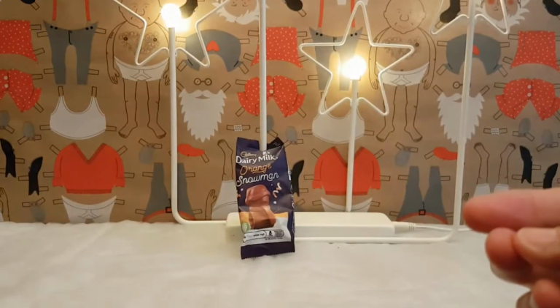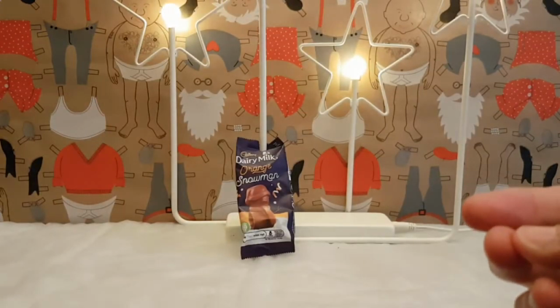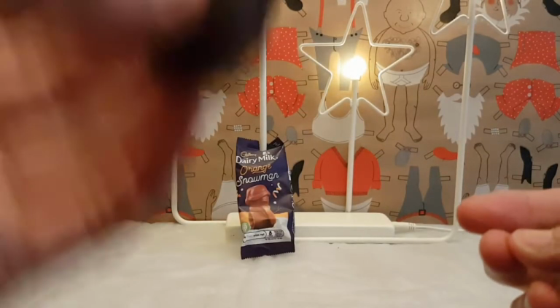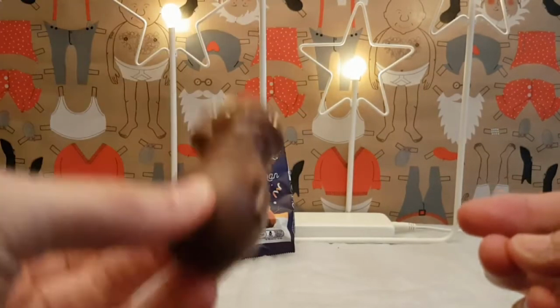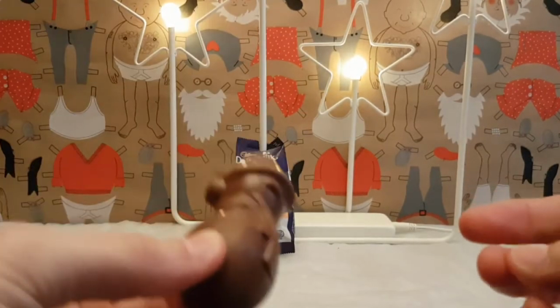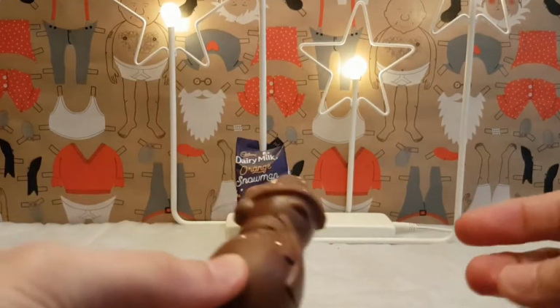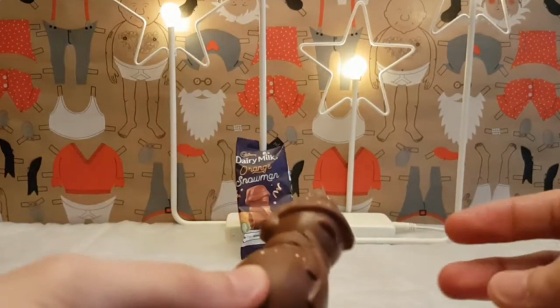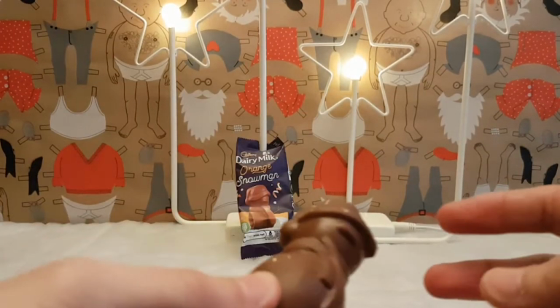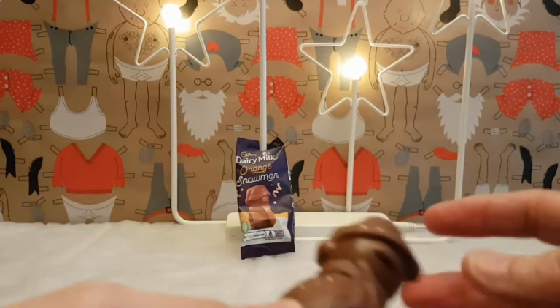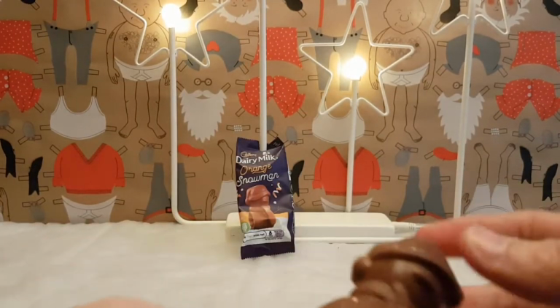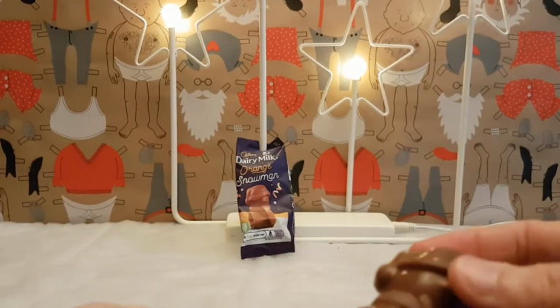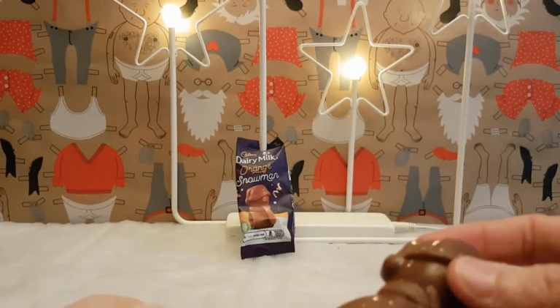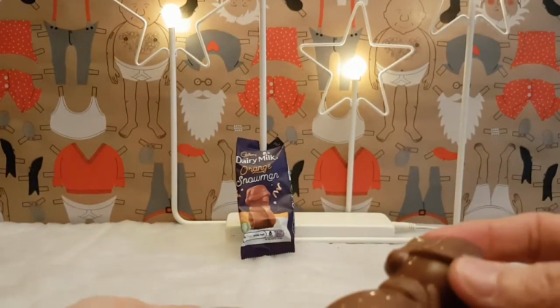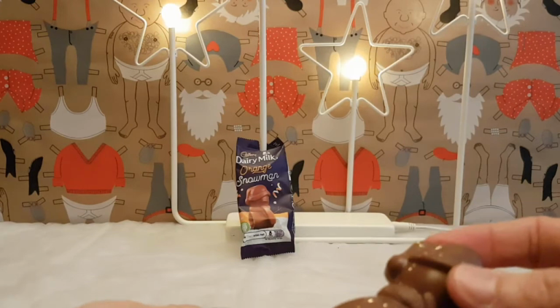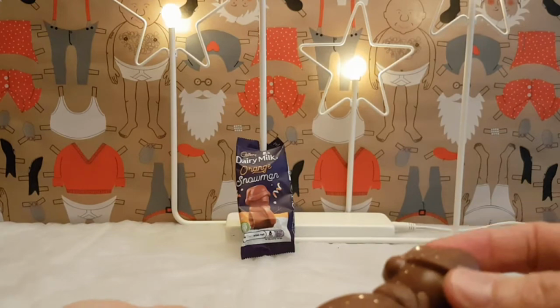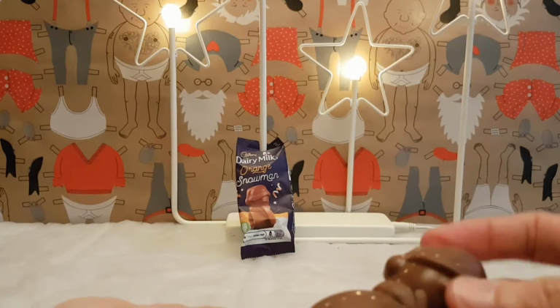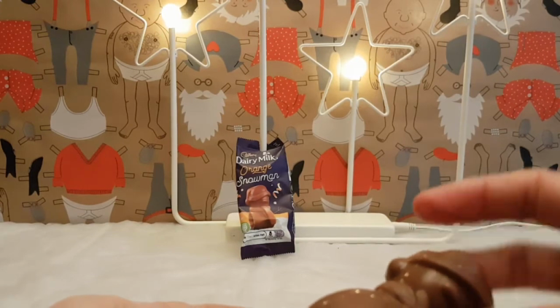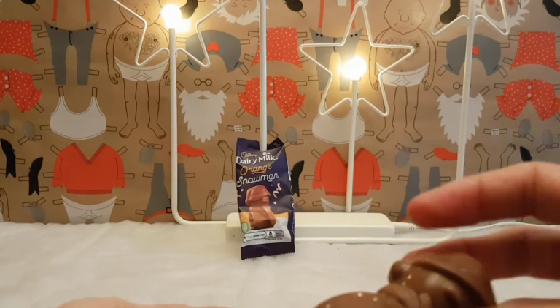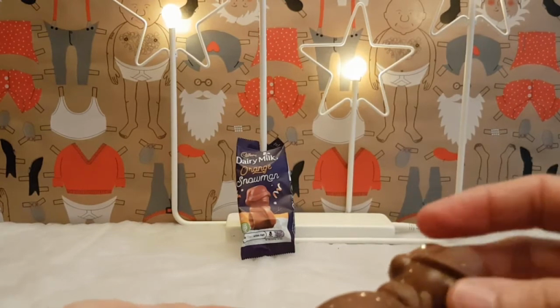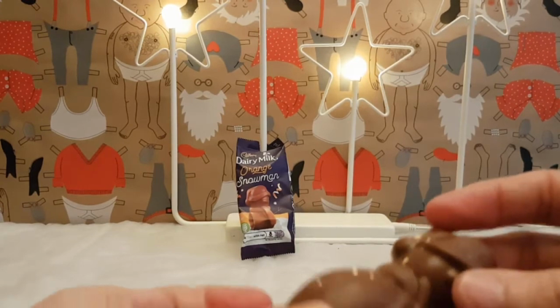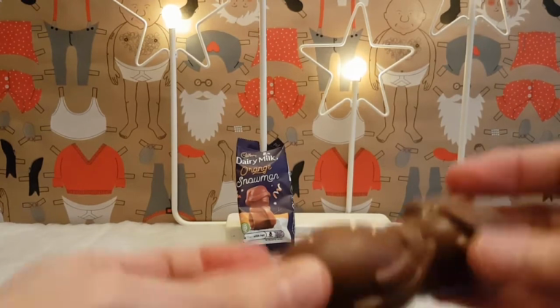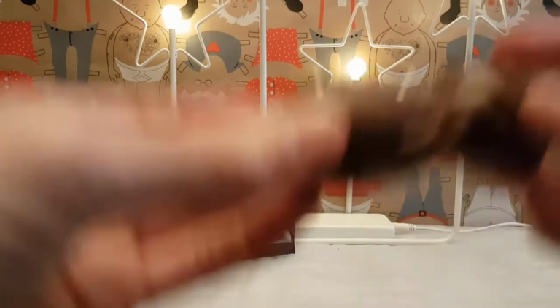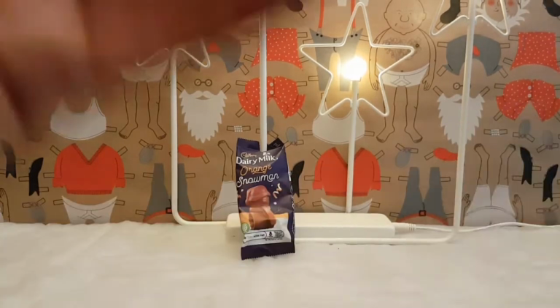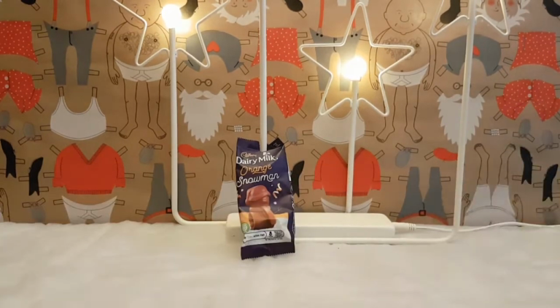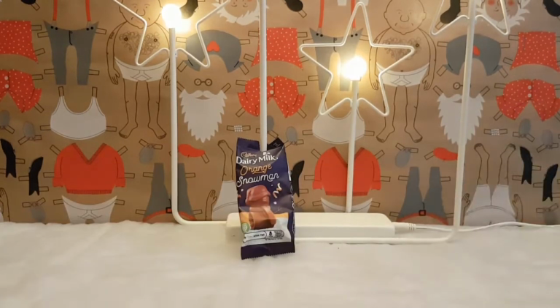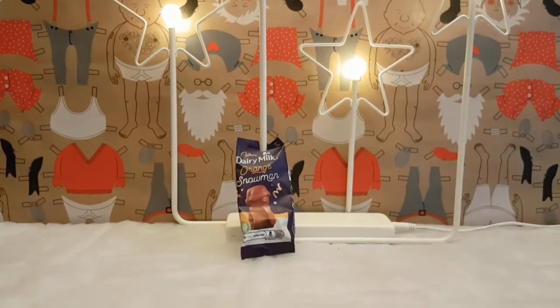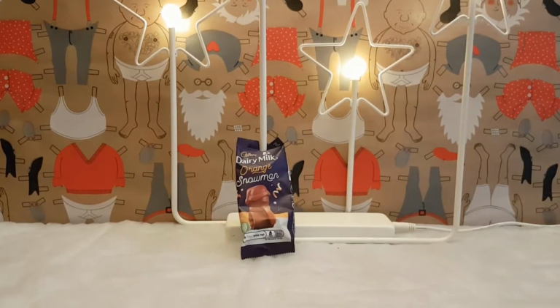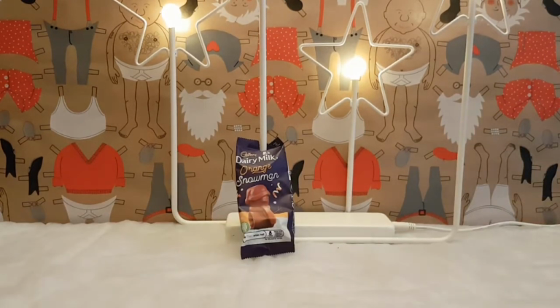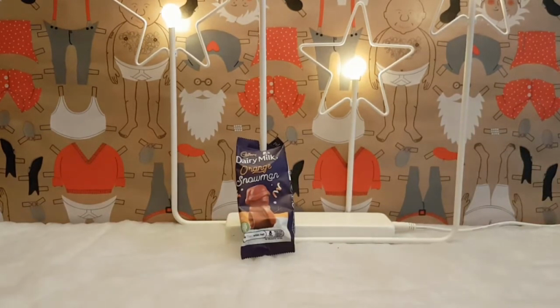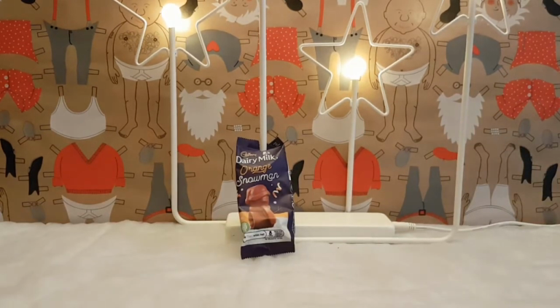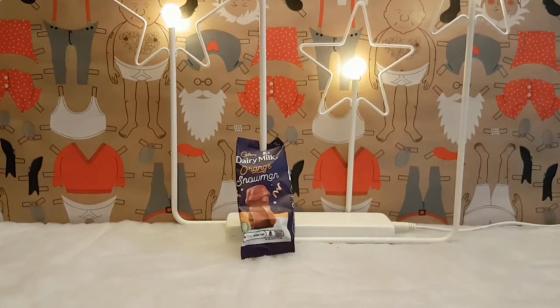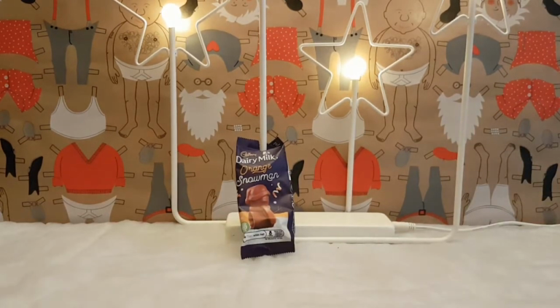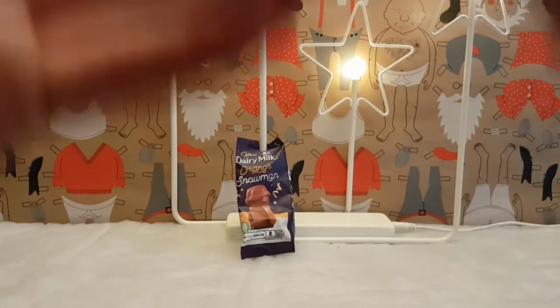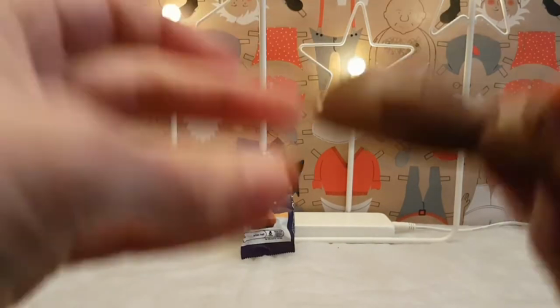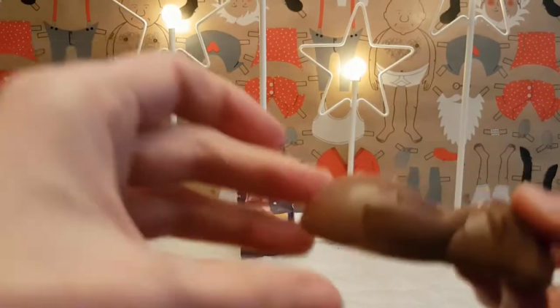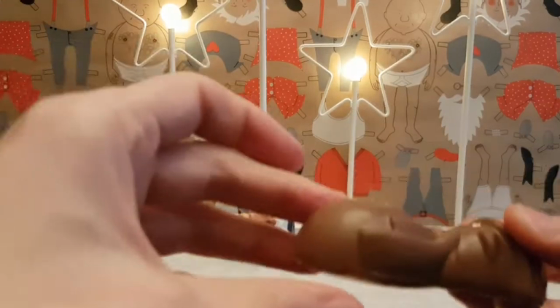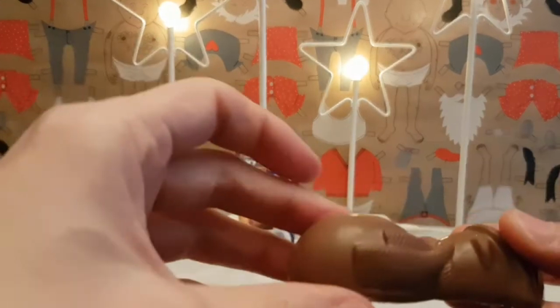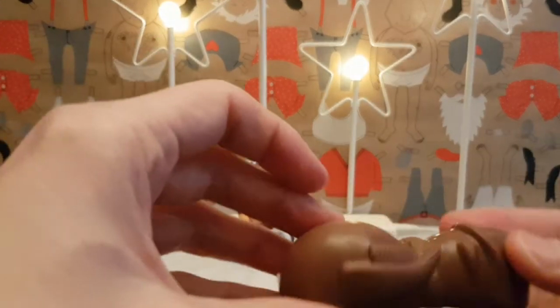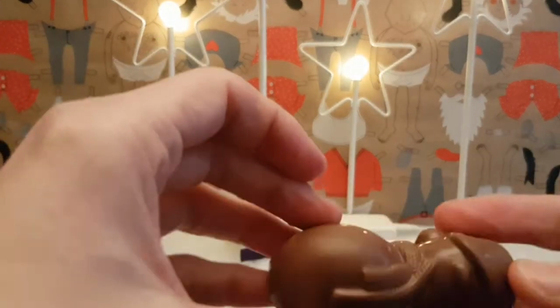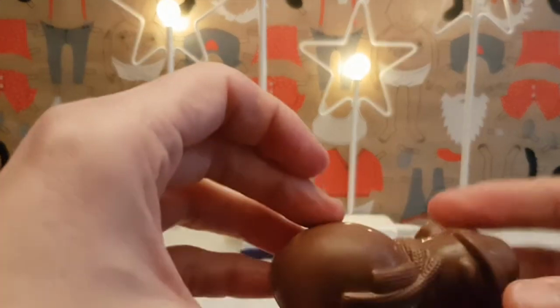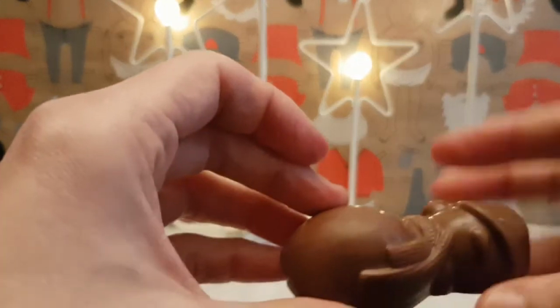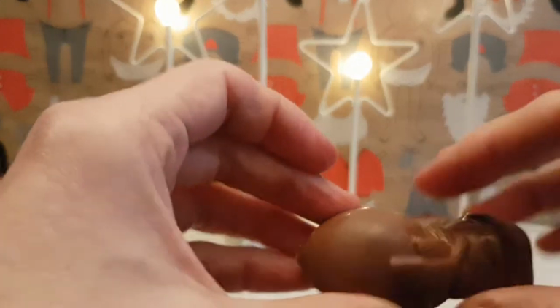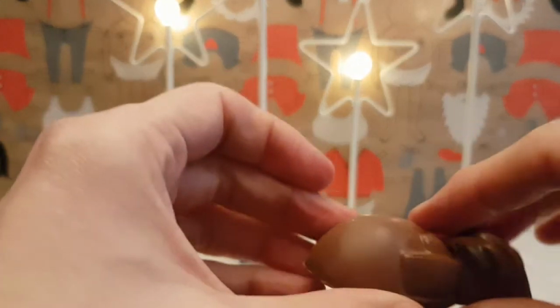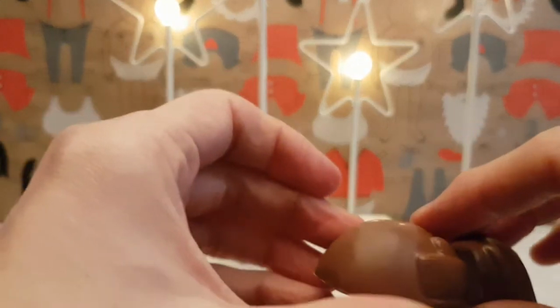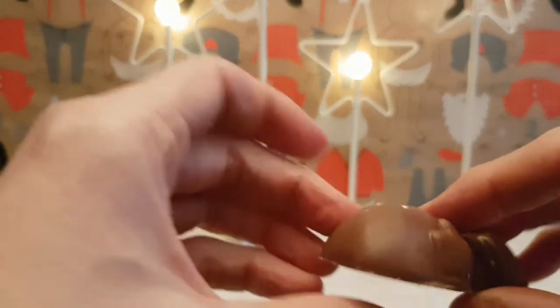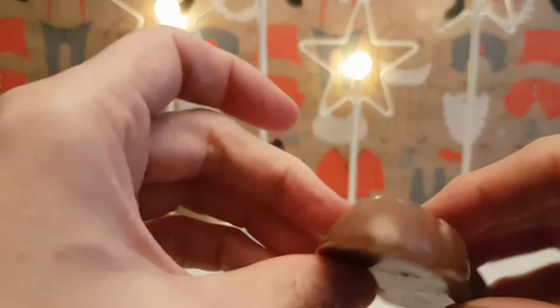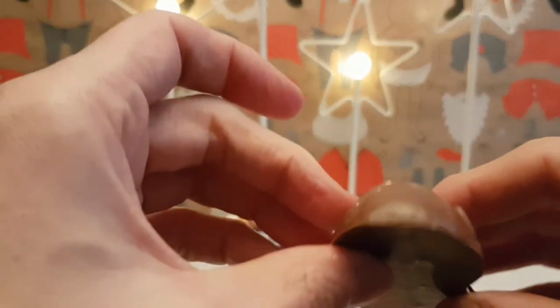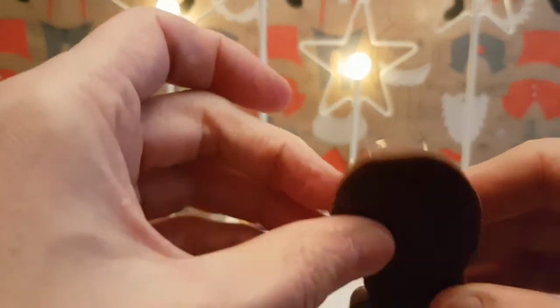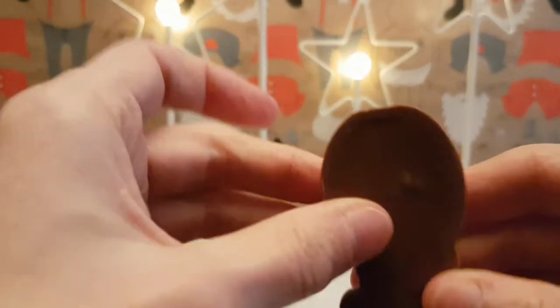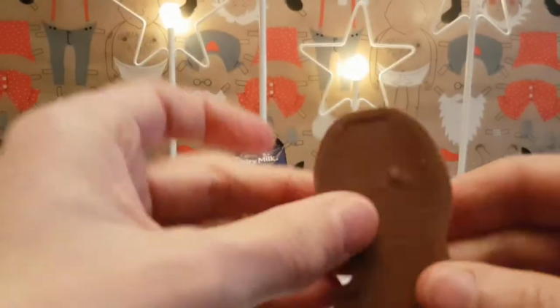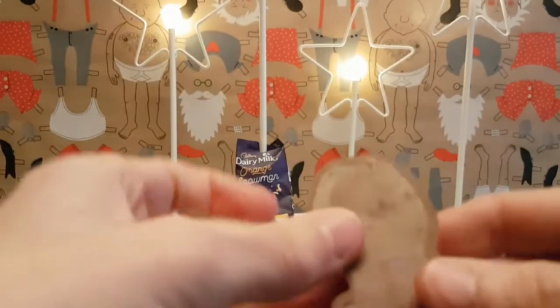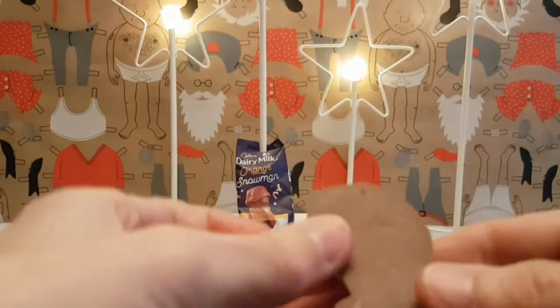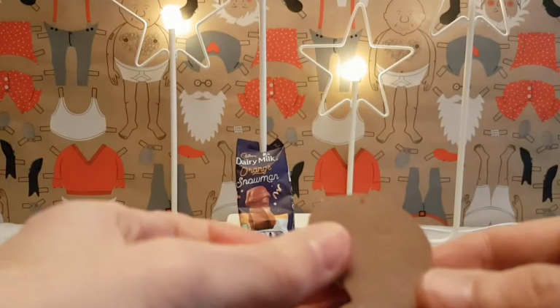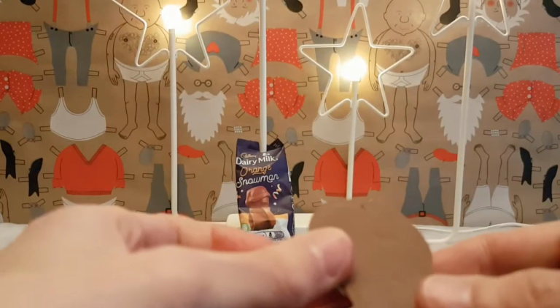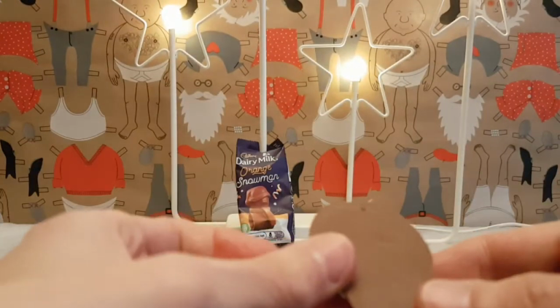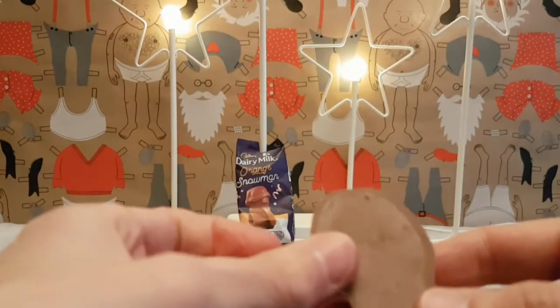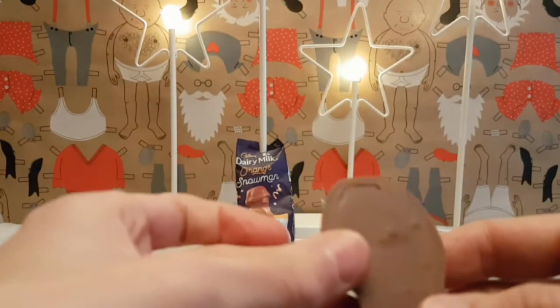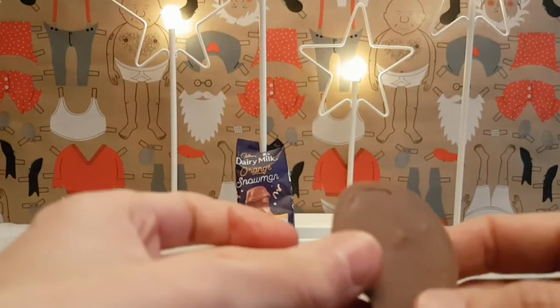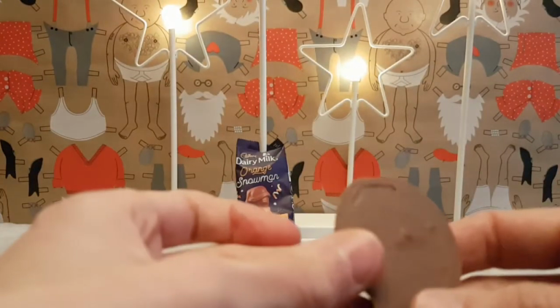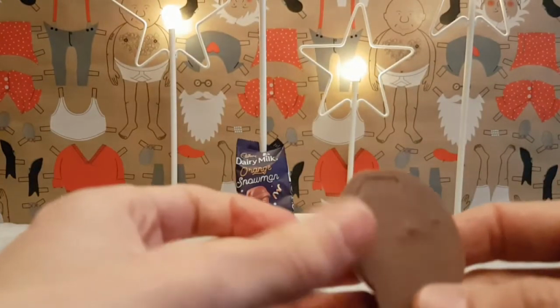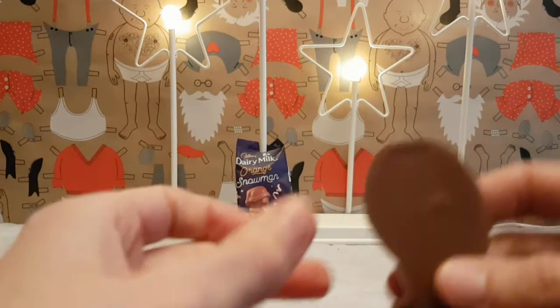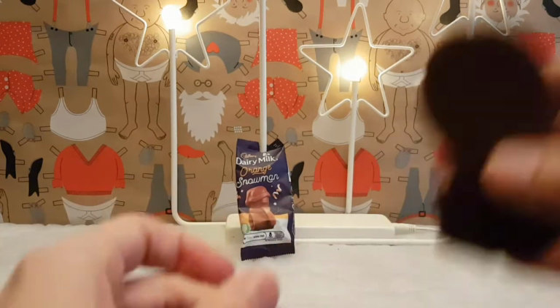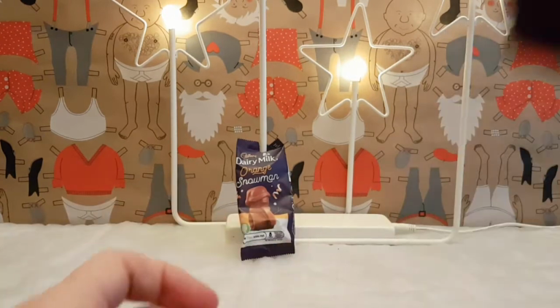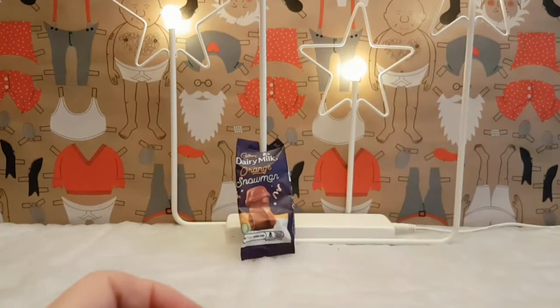Yep, that smells like orange. Mmm, orange. This is going to be good.